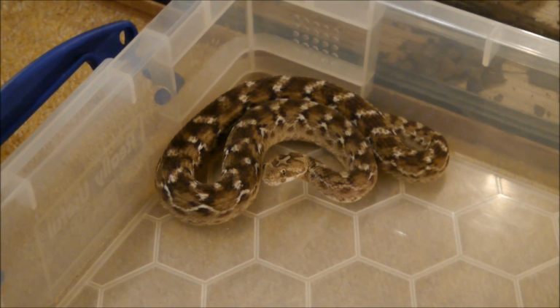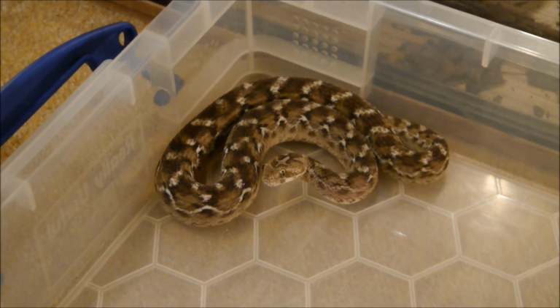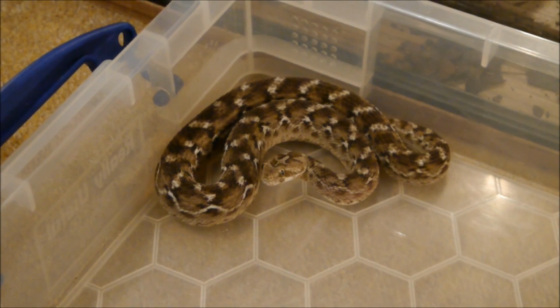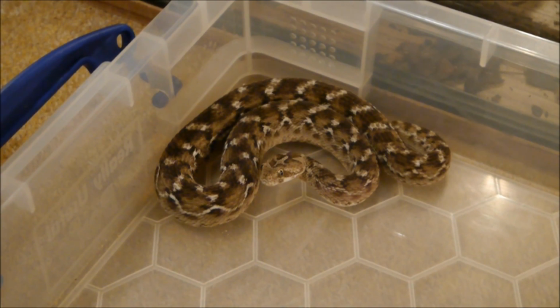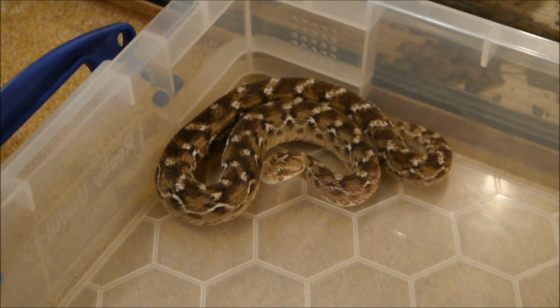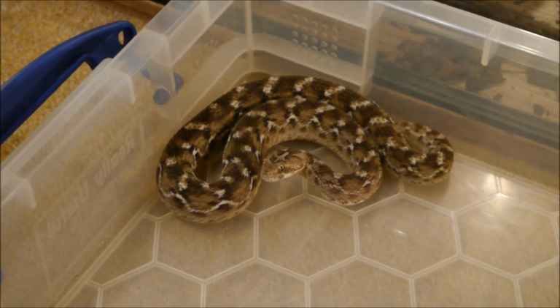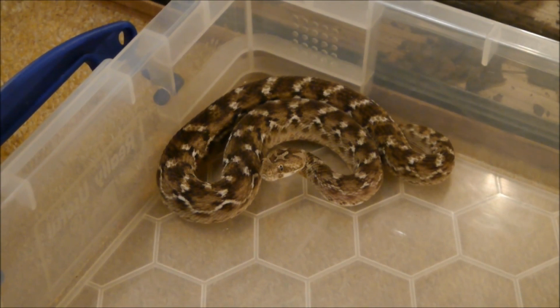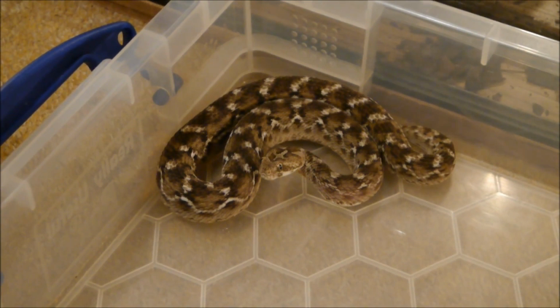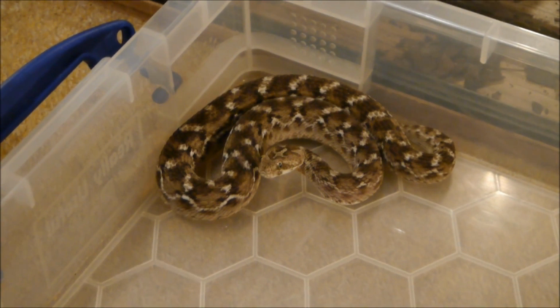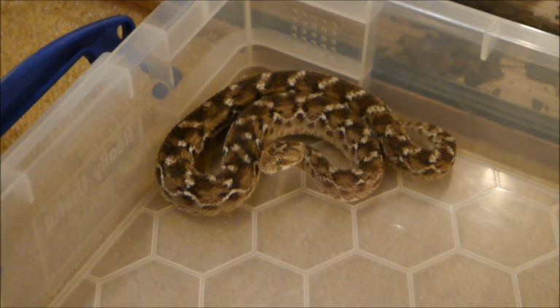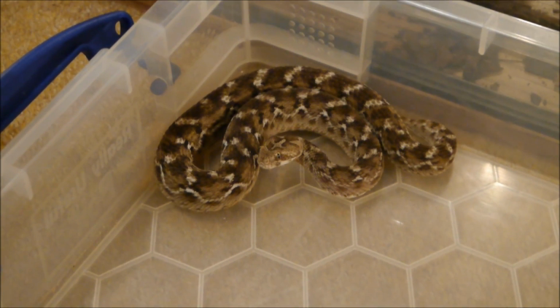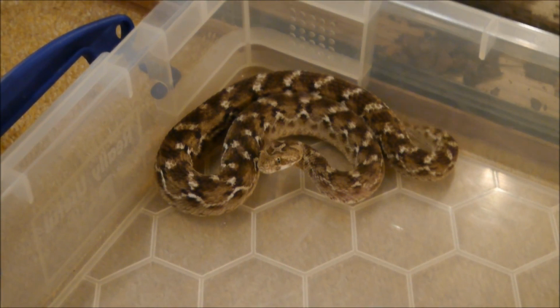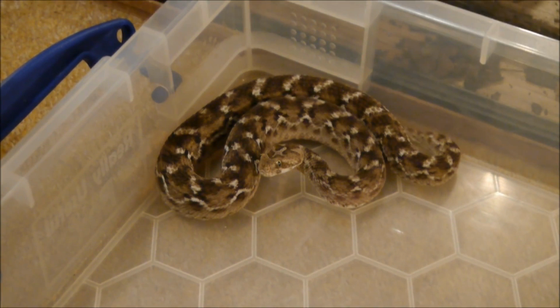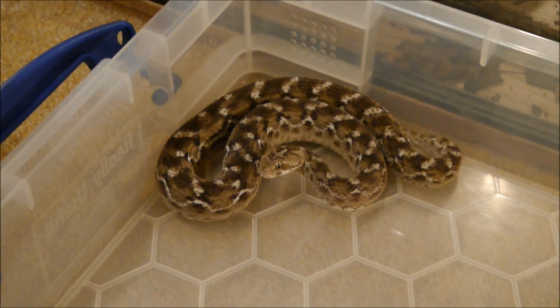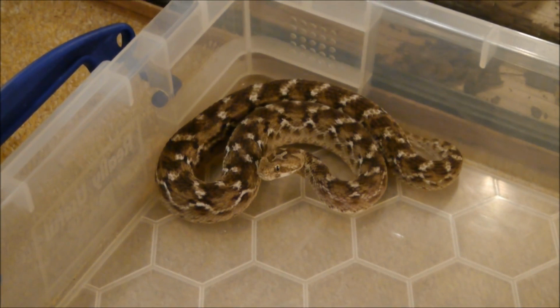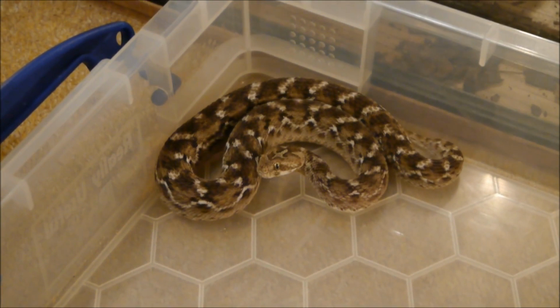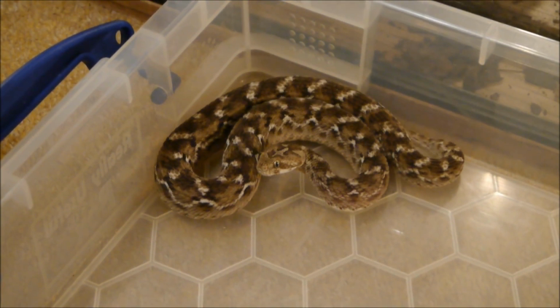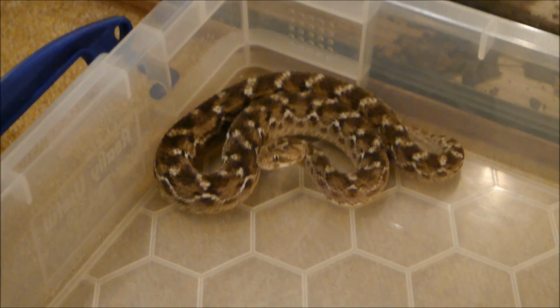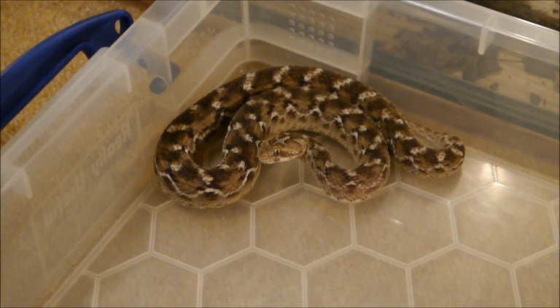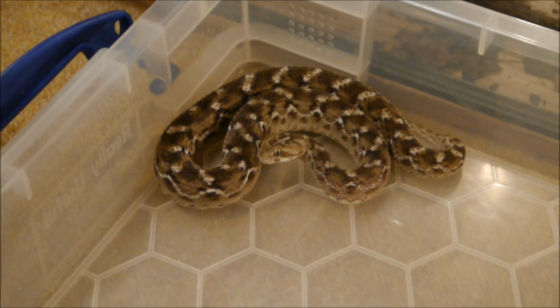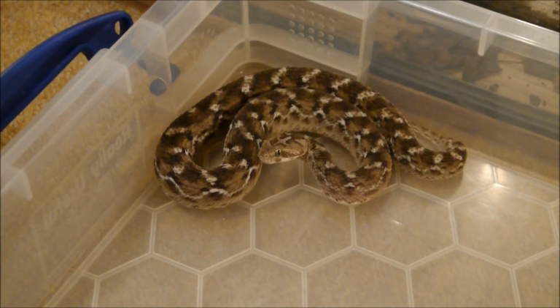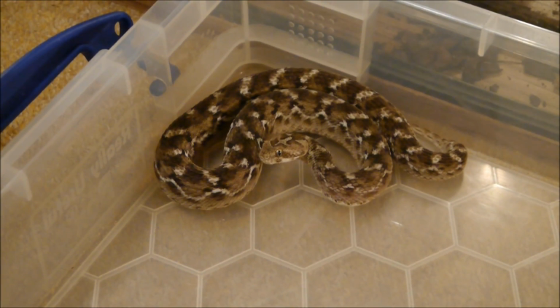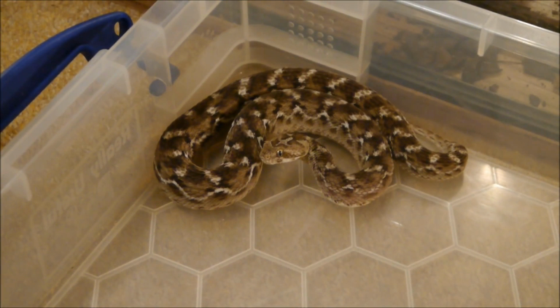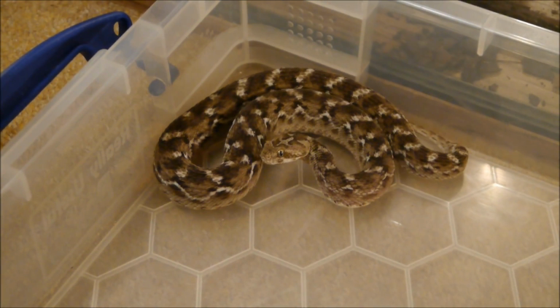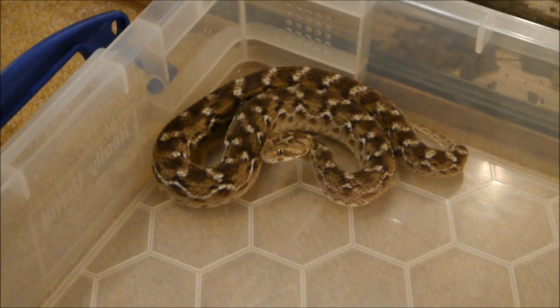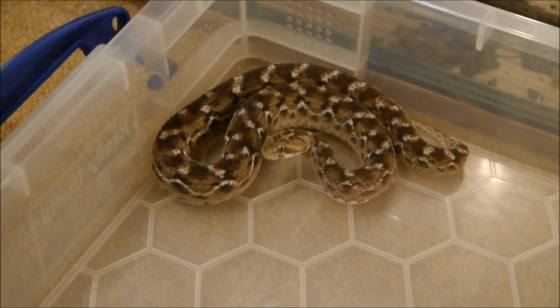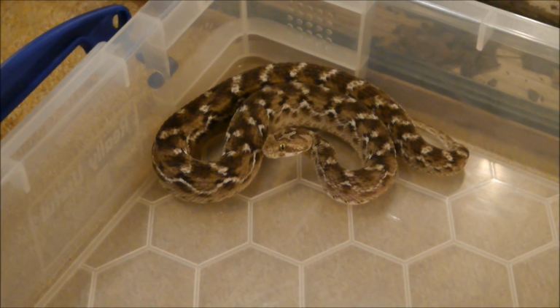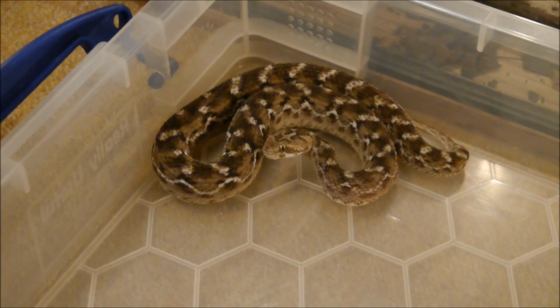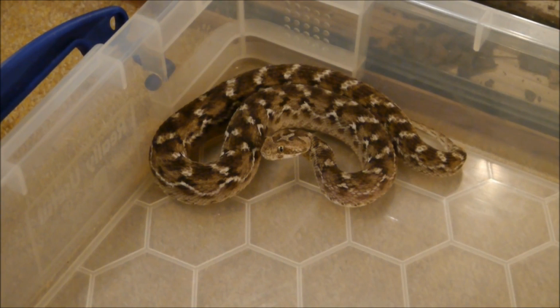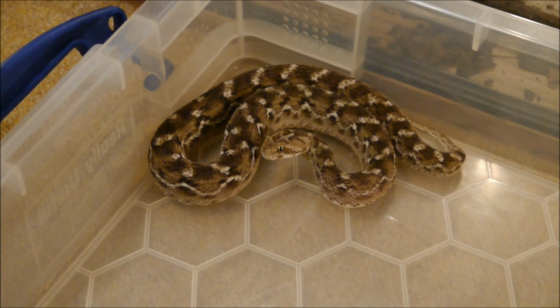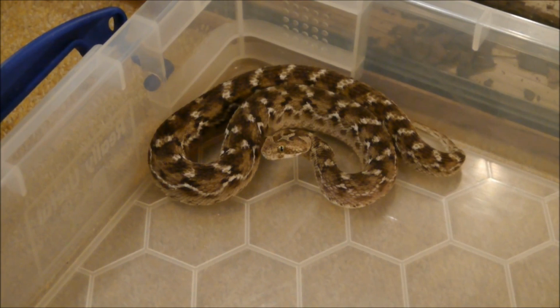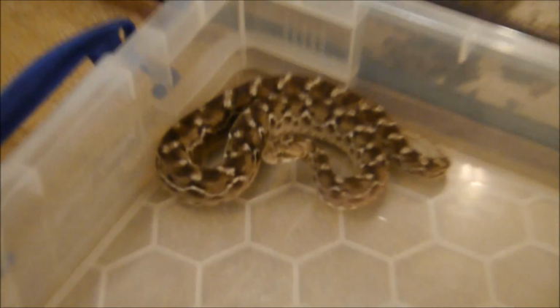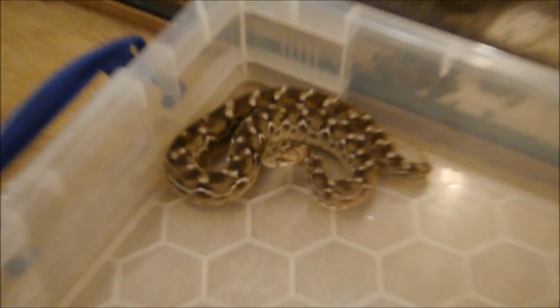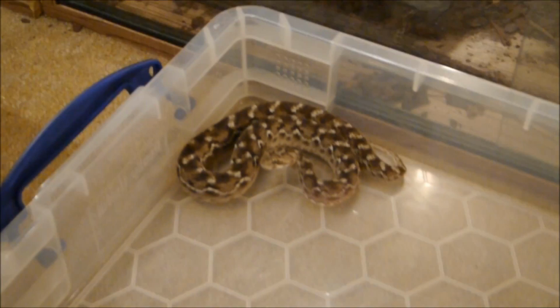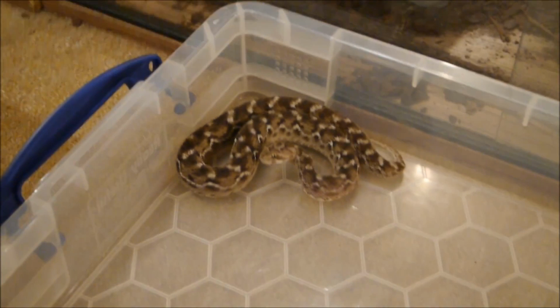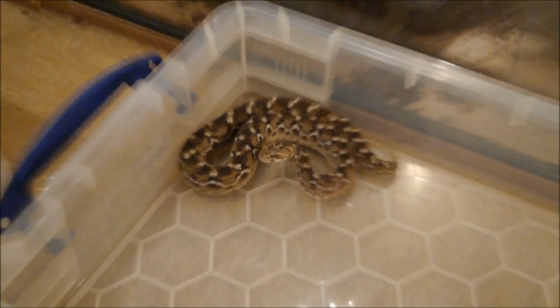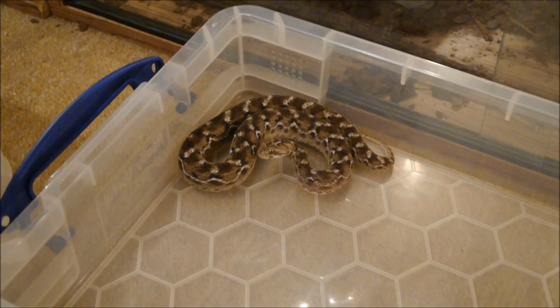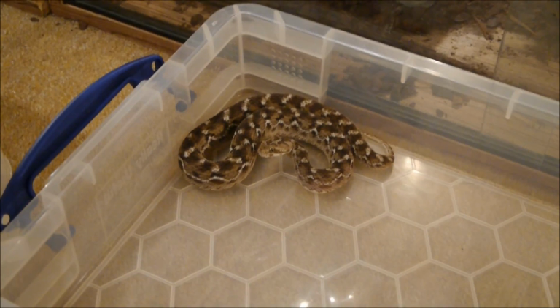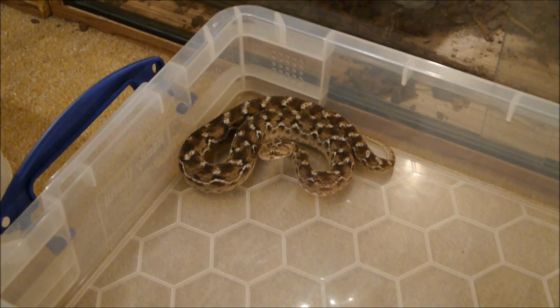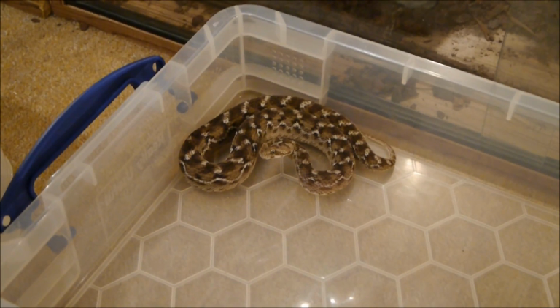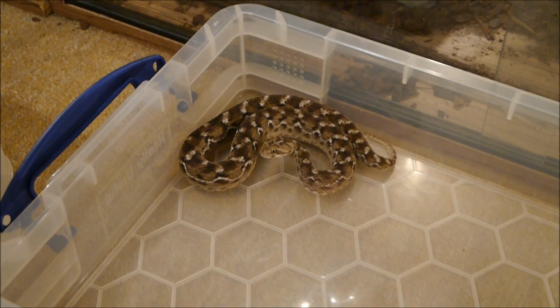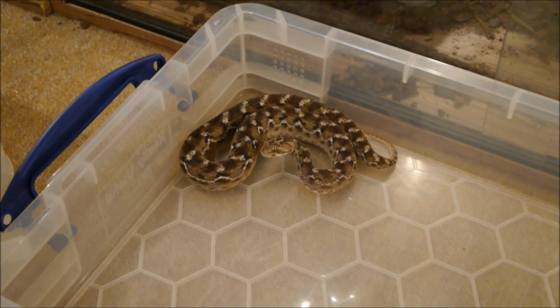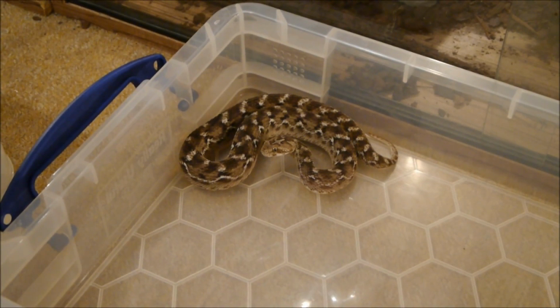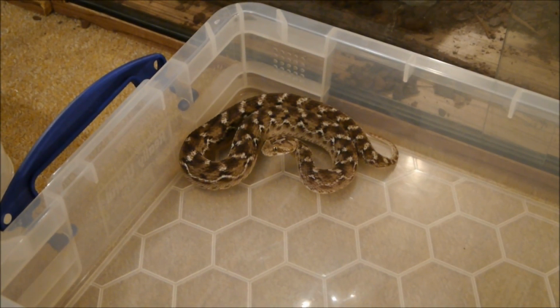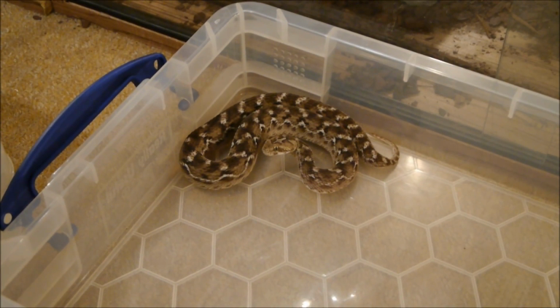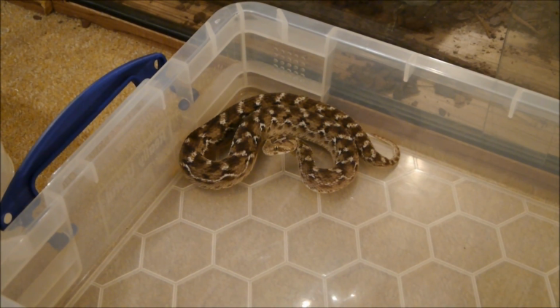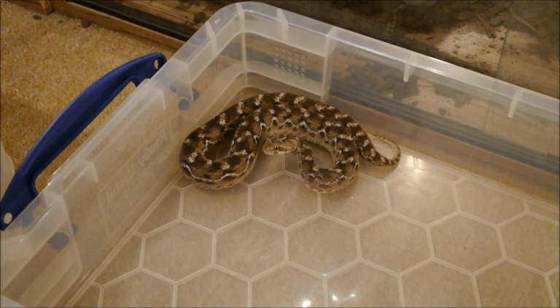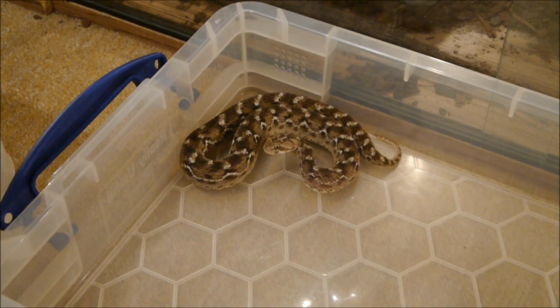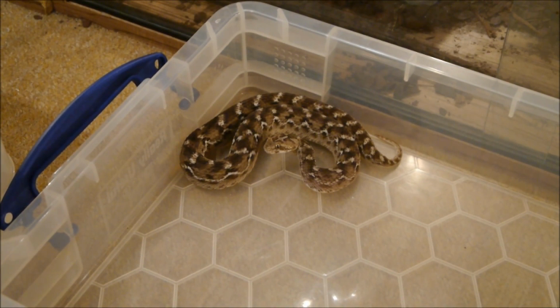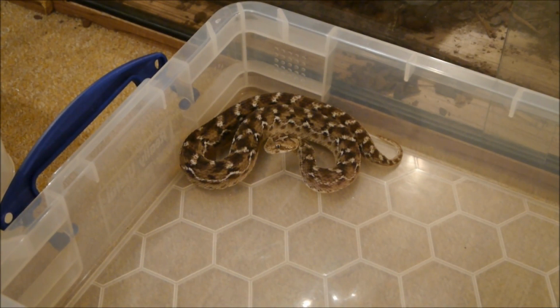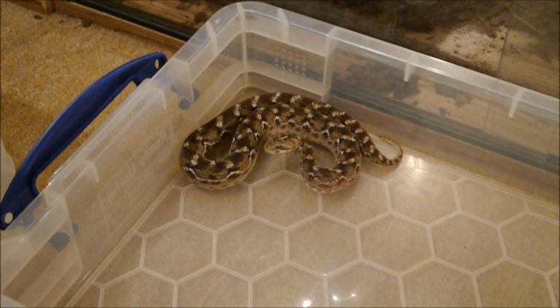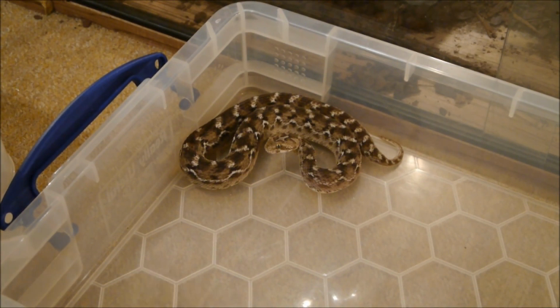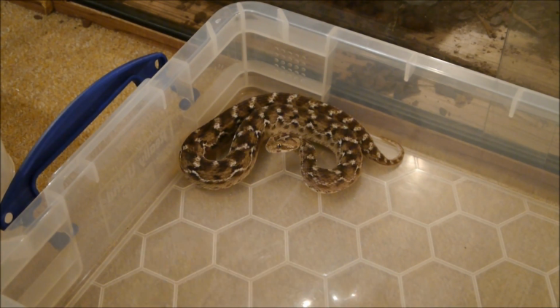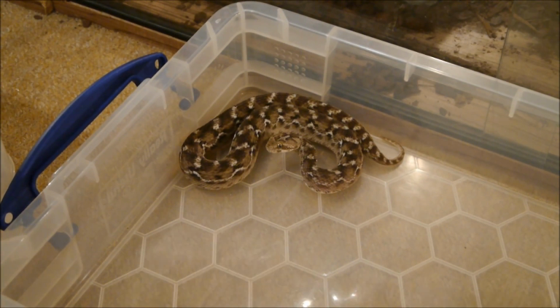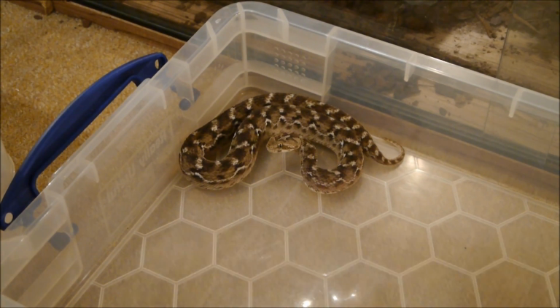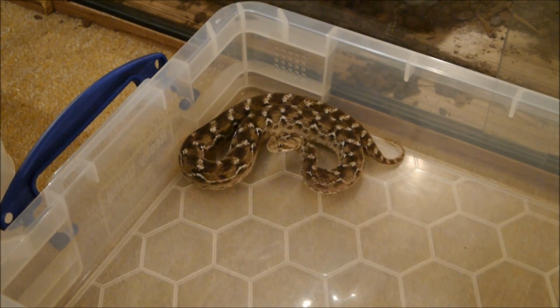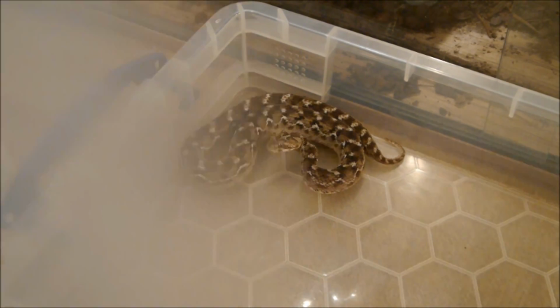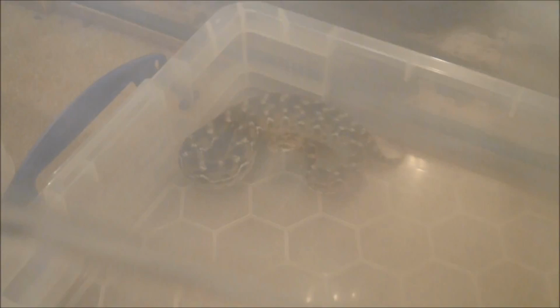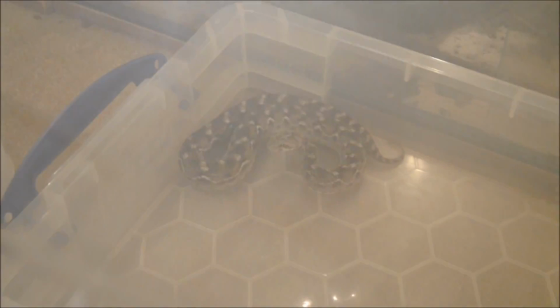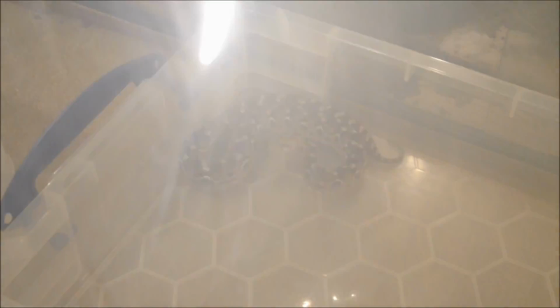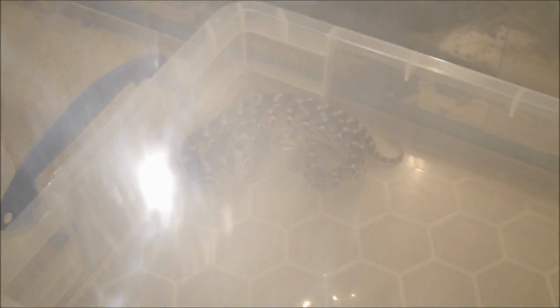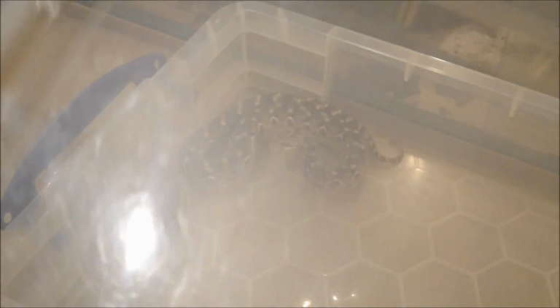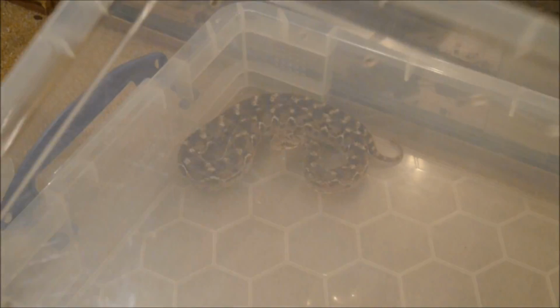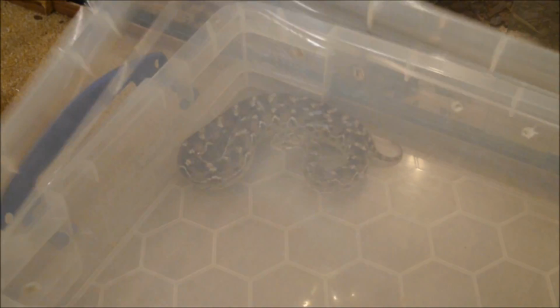I'm just going to pause this while I do what I need to do in the vivarium. Here we go.